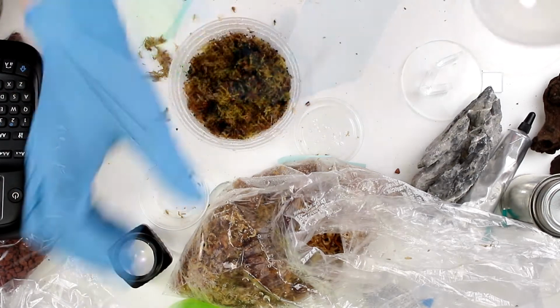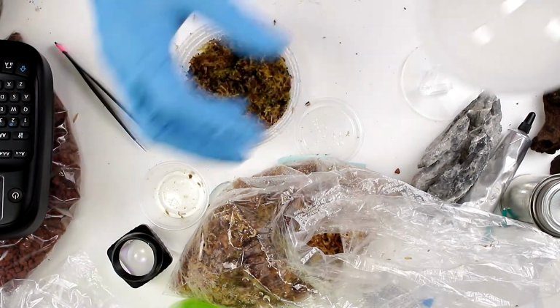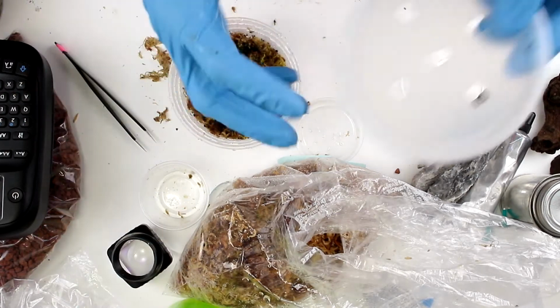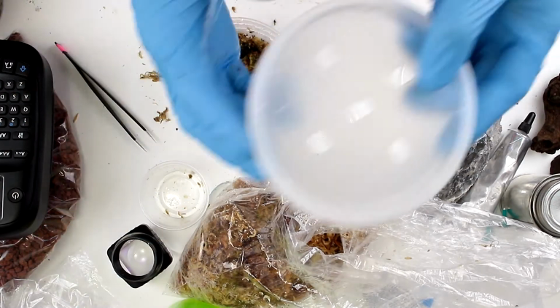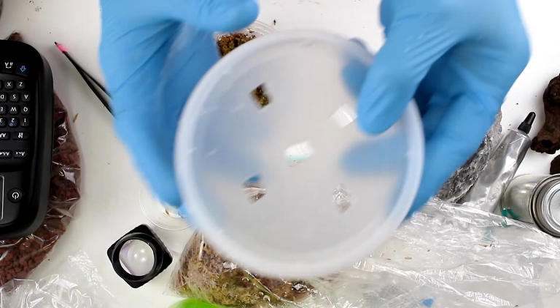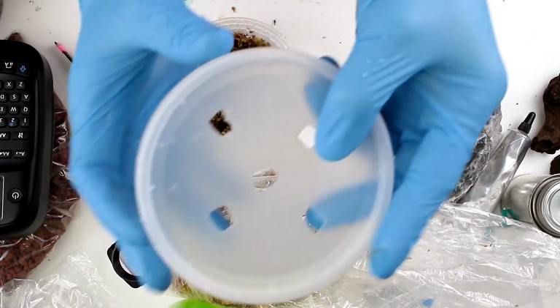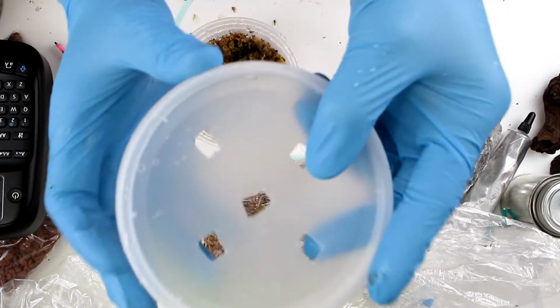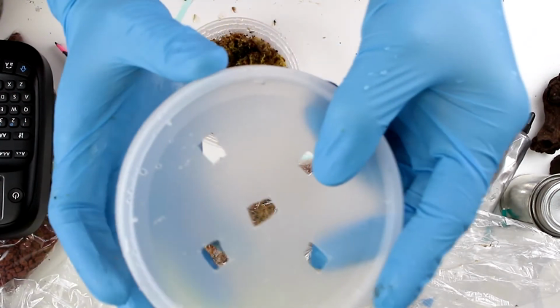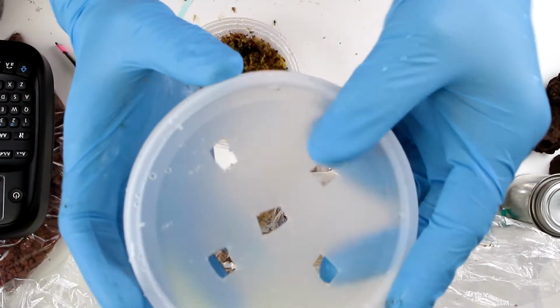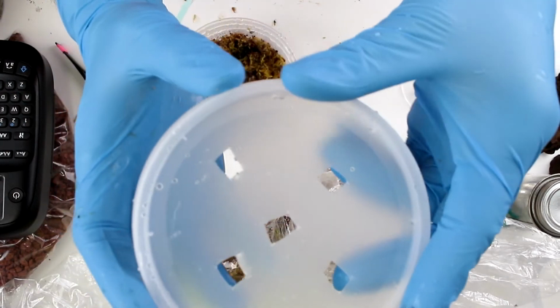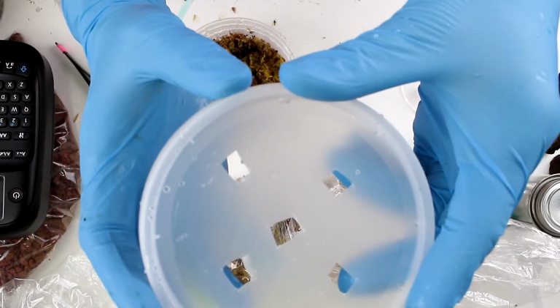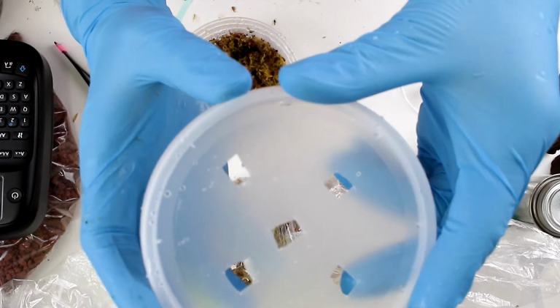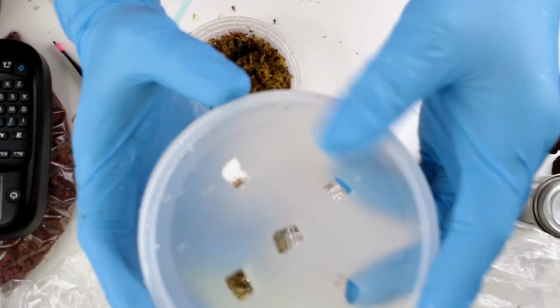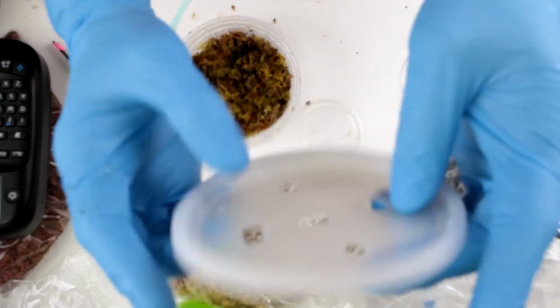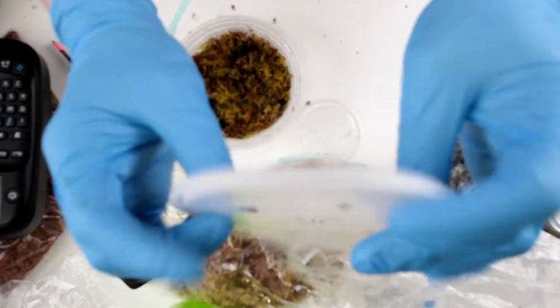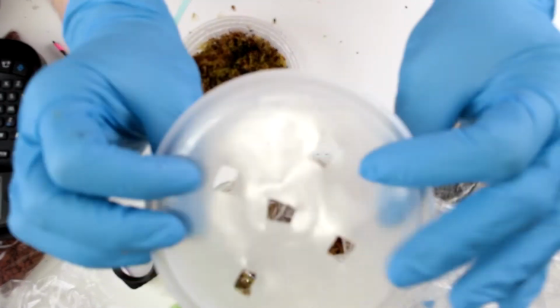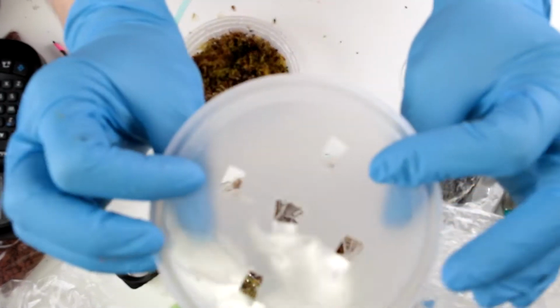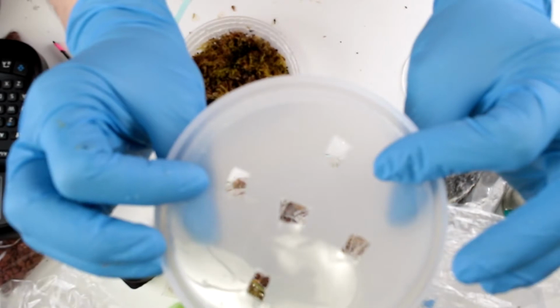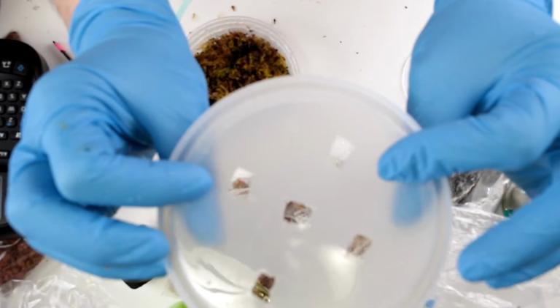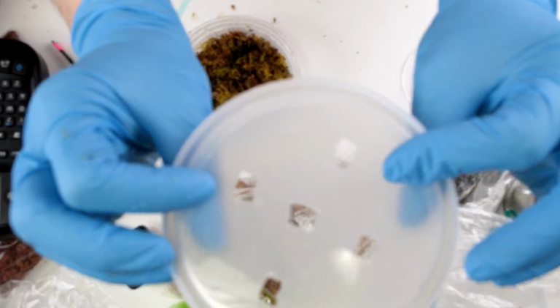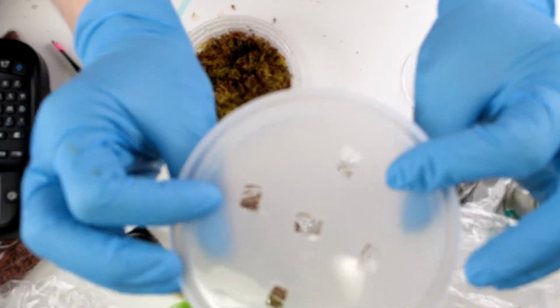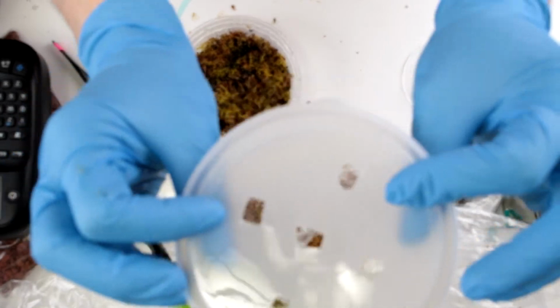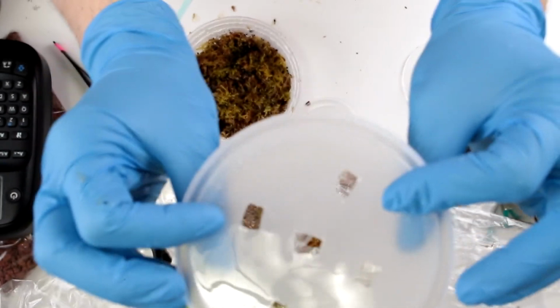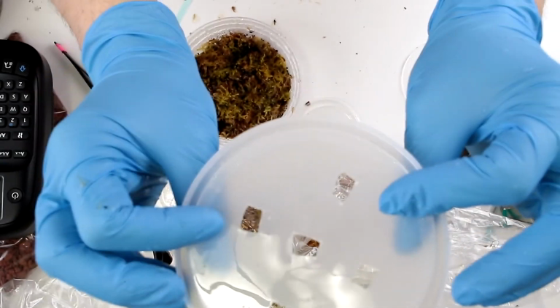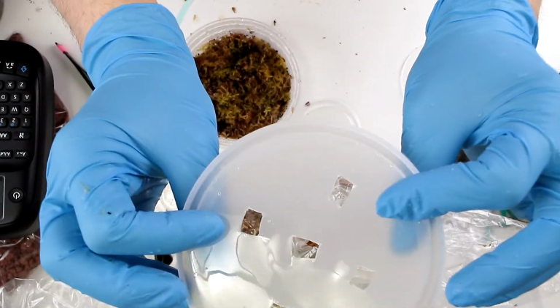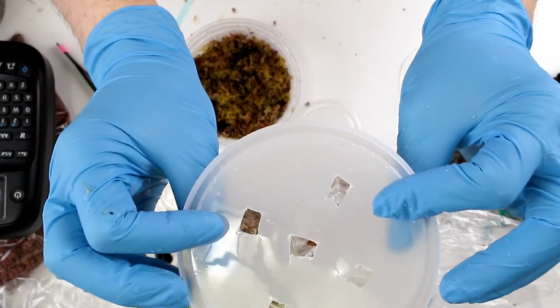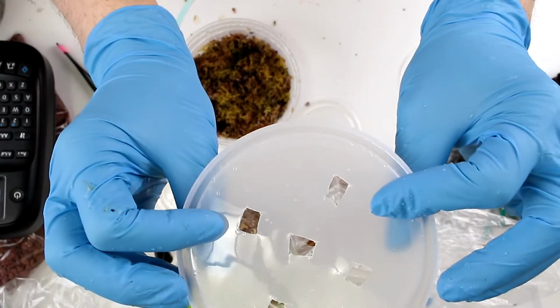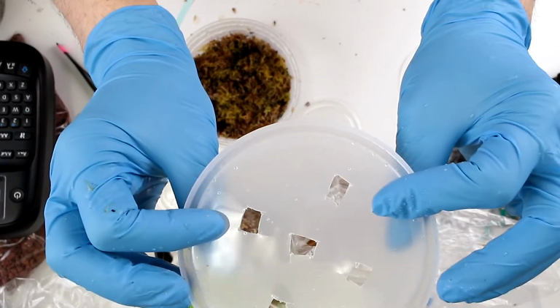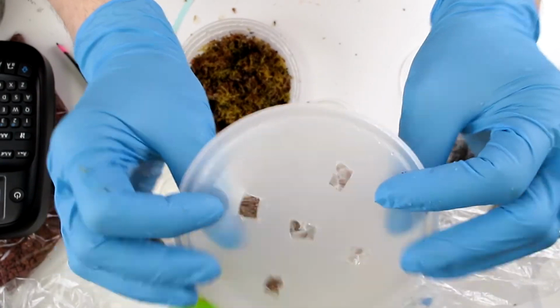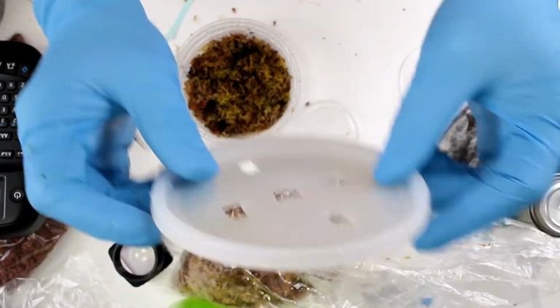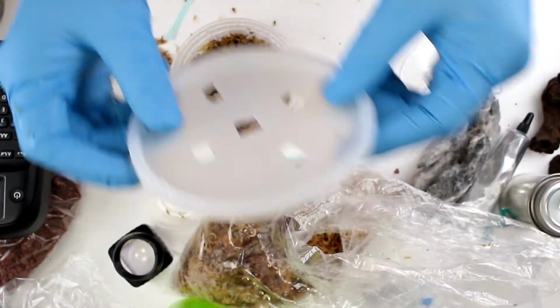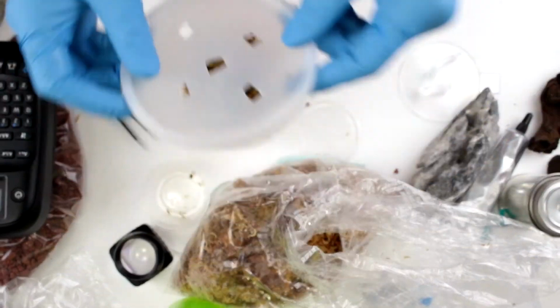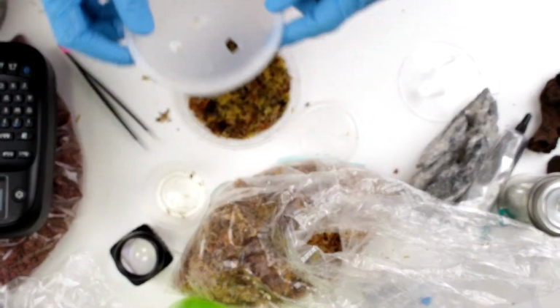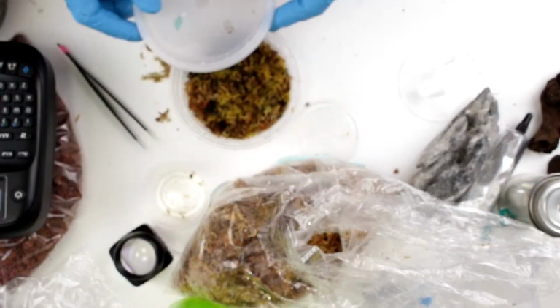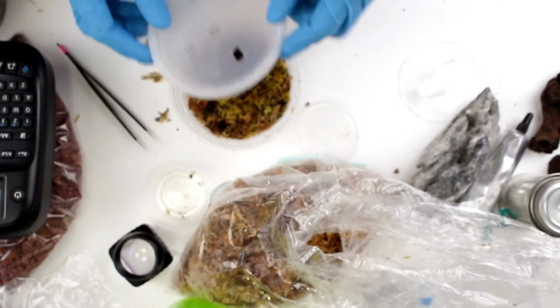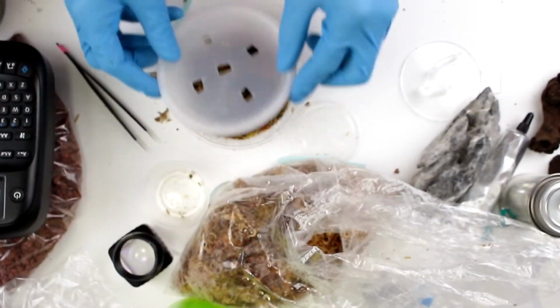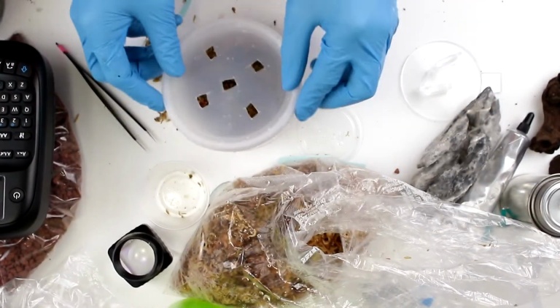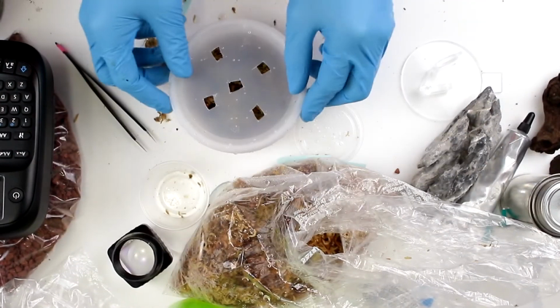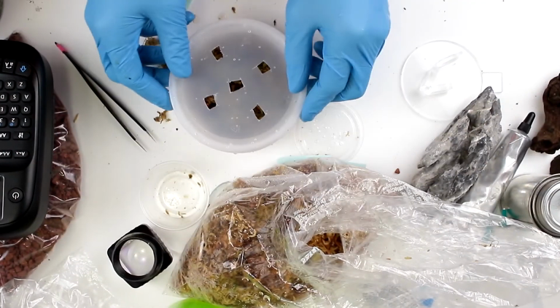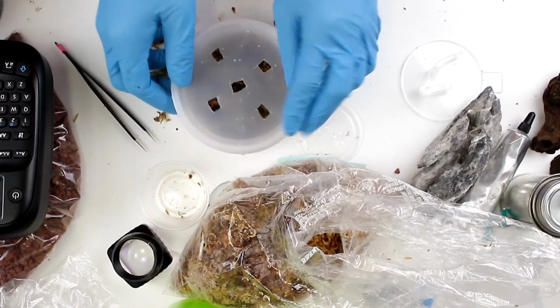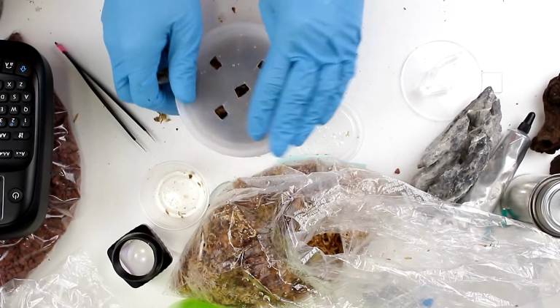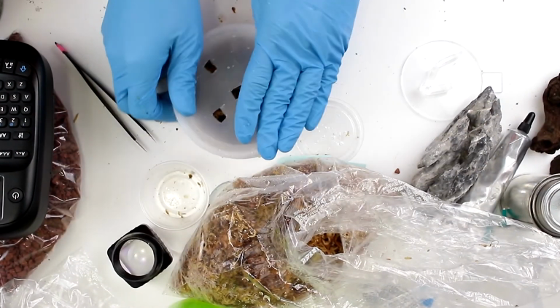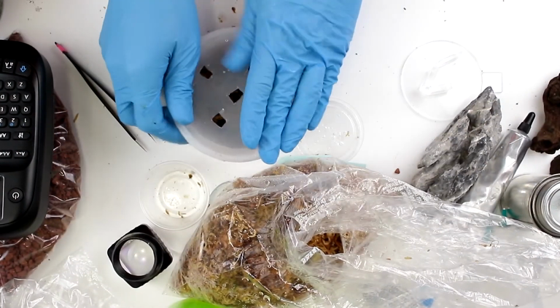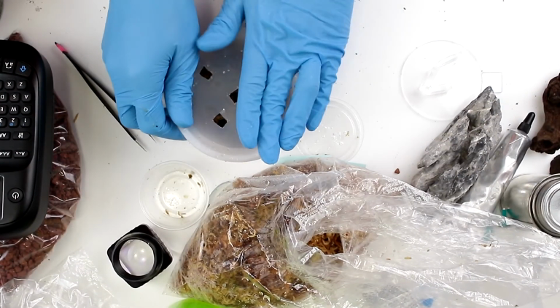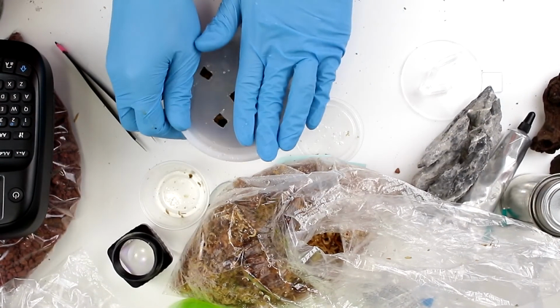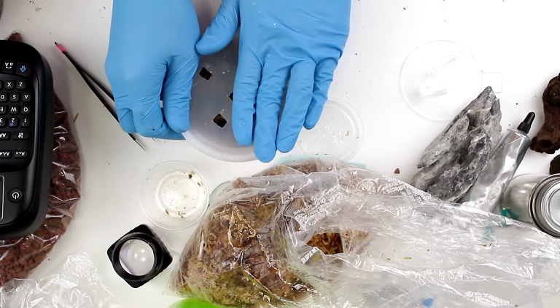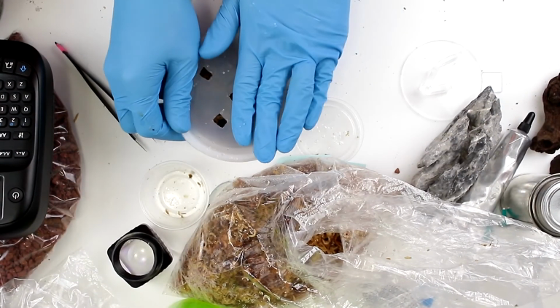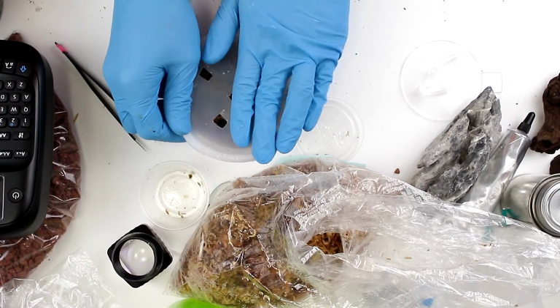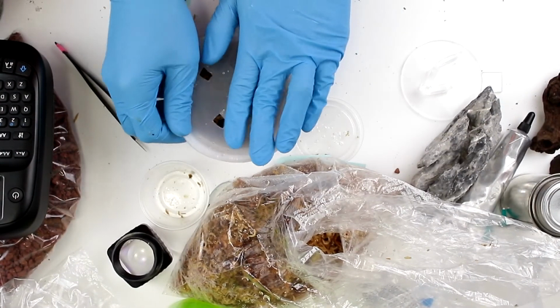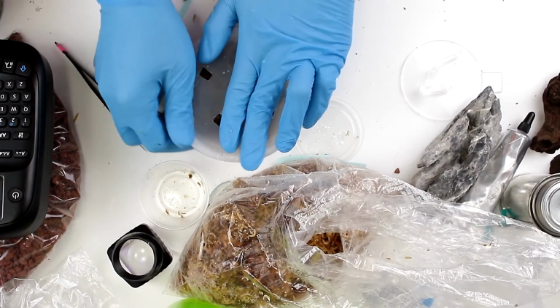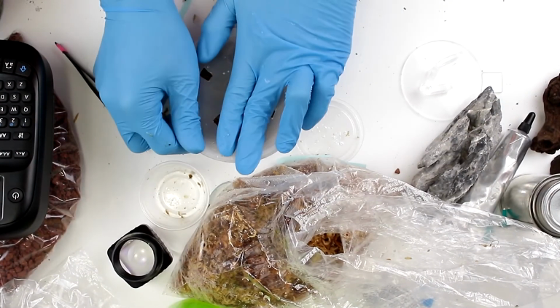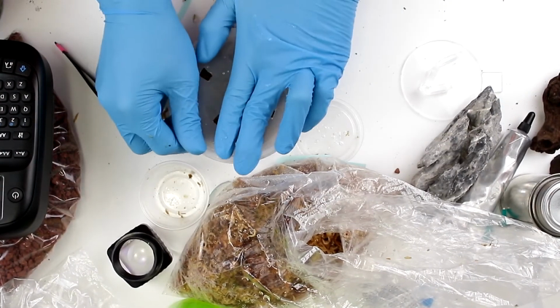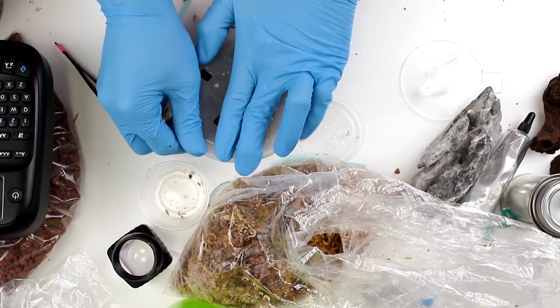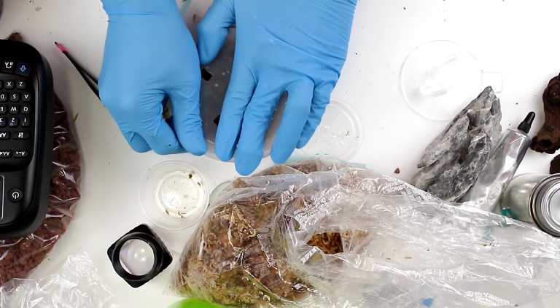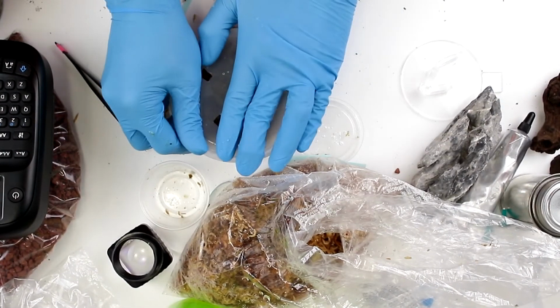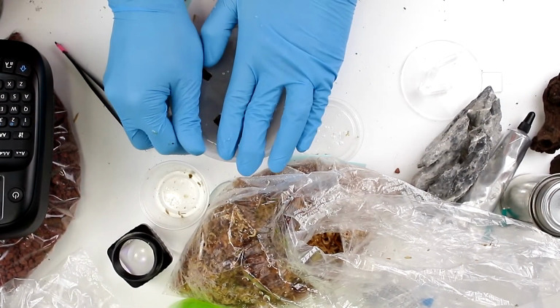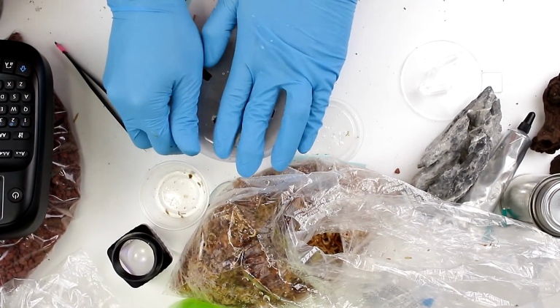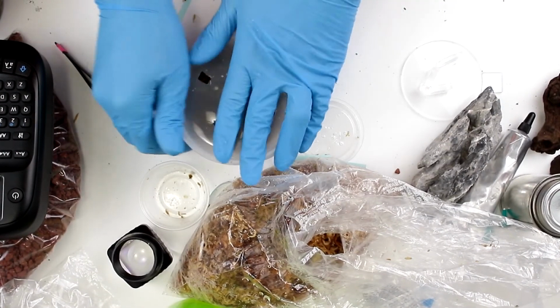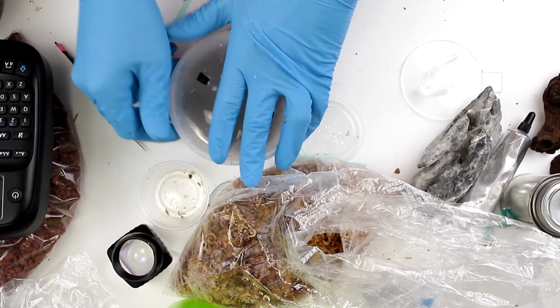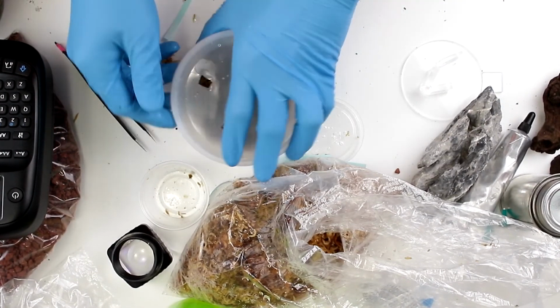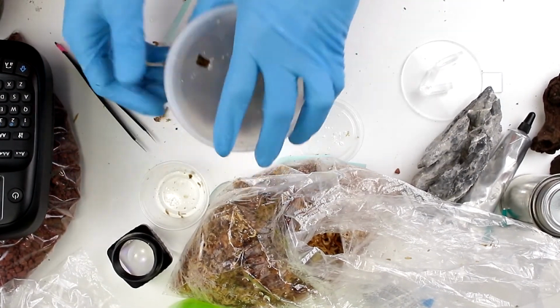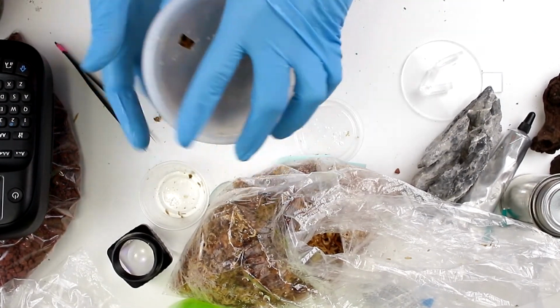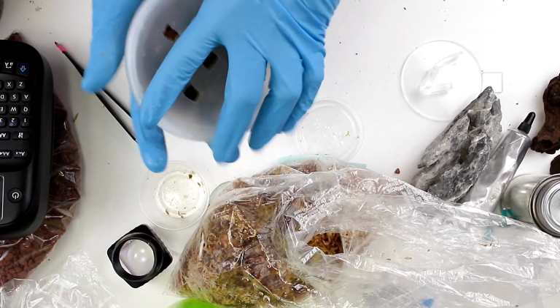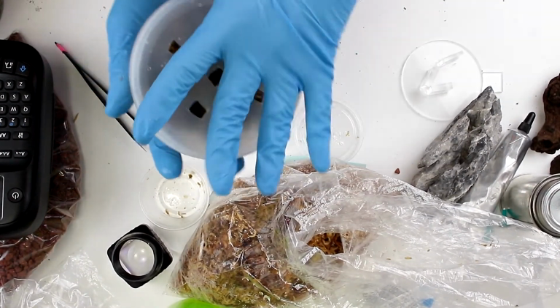Now, I have my lid which I've already cut holes in with a knife, so I have ventilation, and I'm just going to snap that on top.